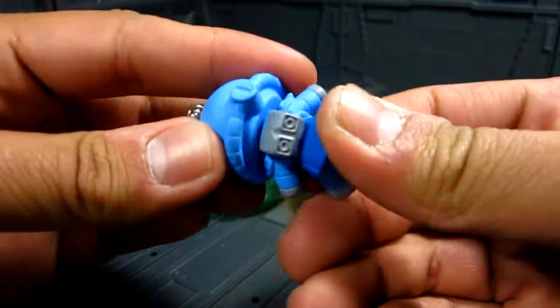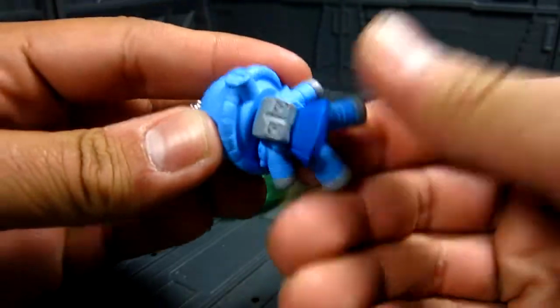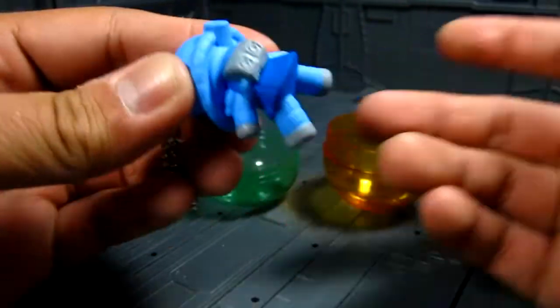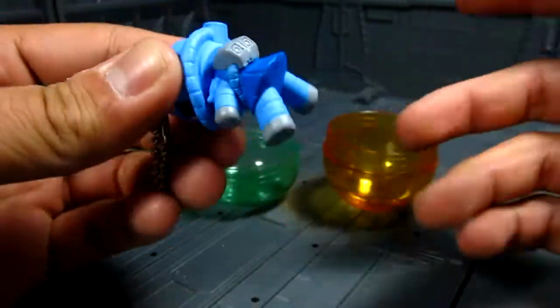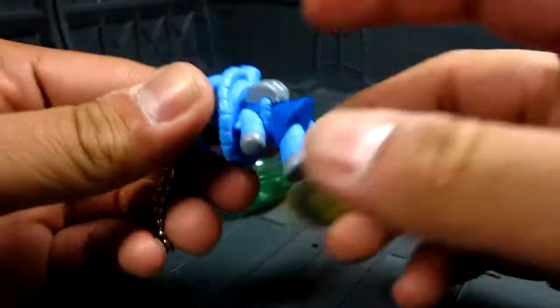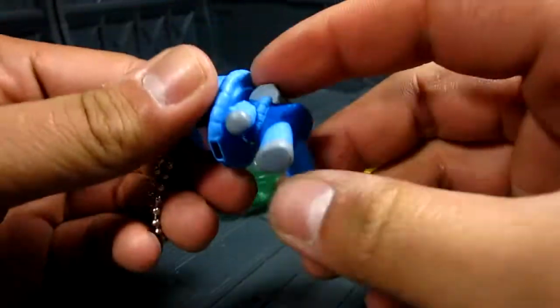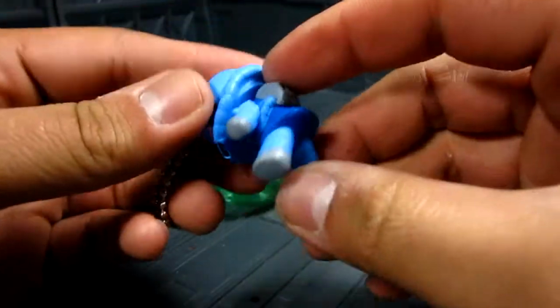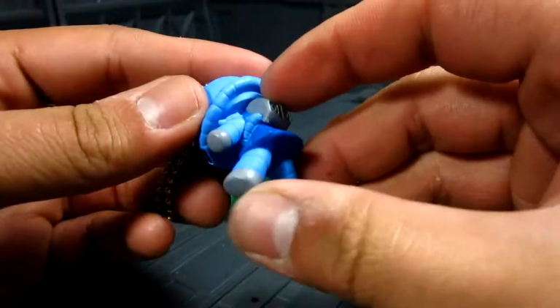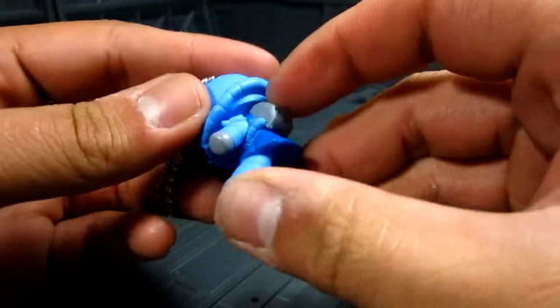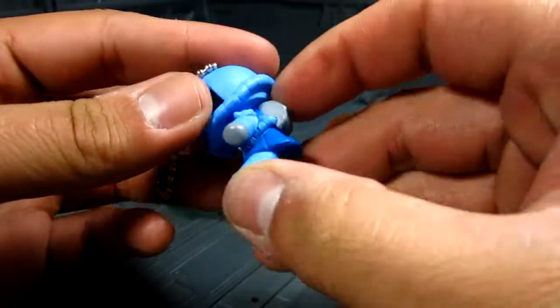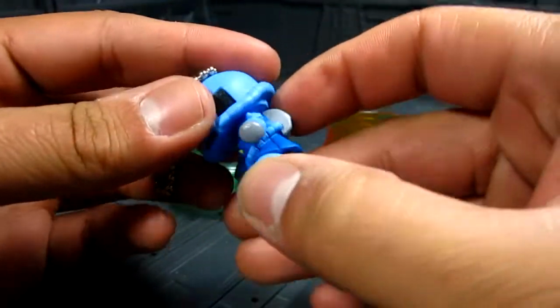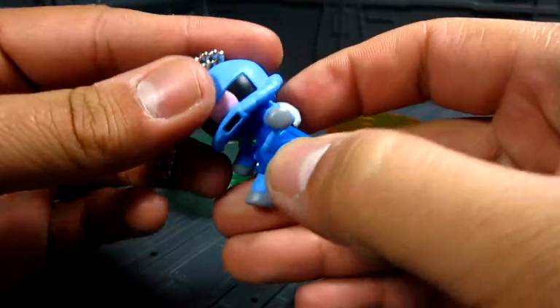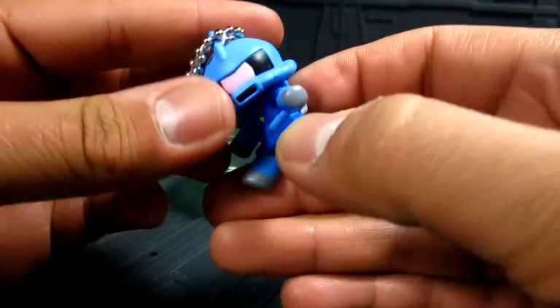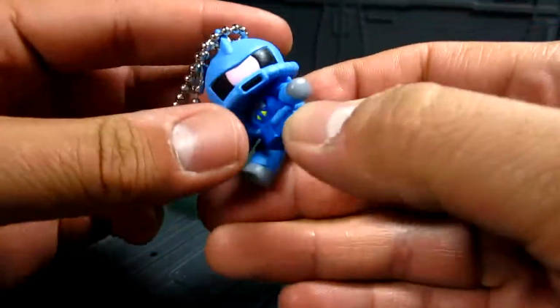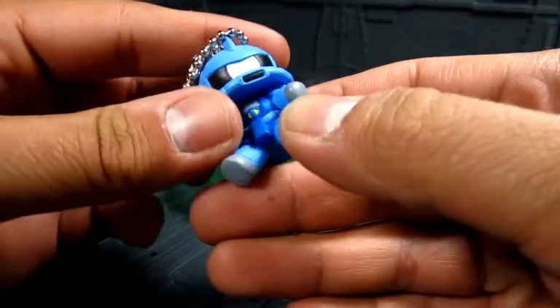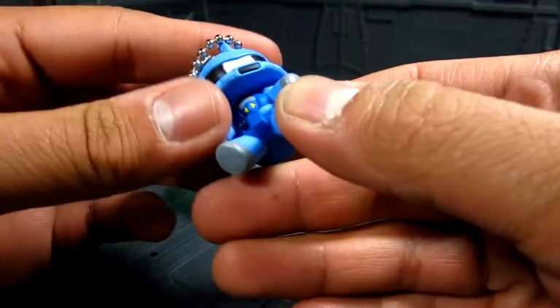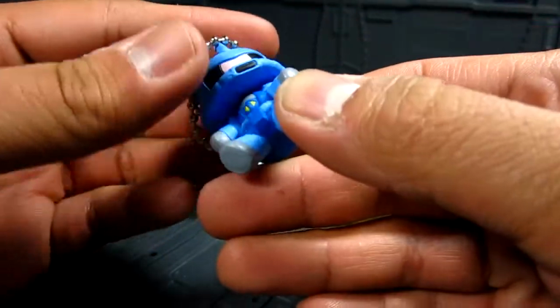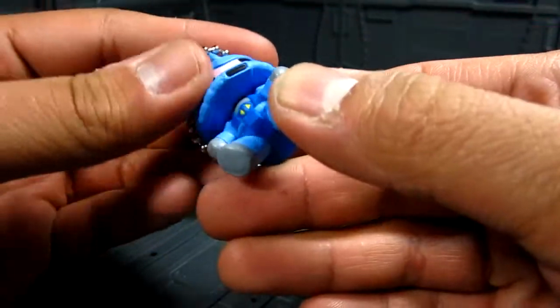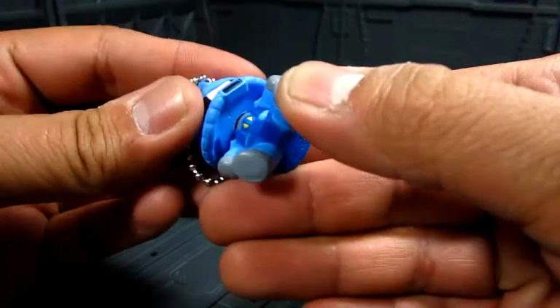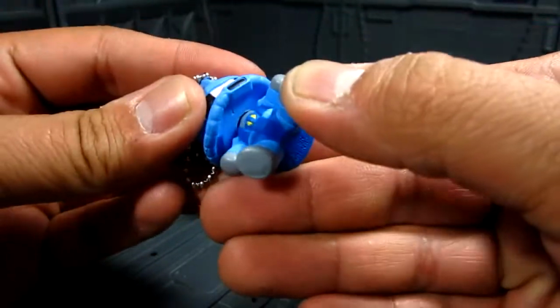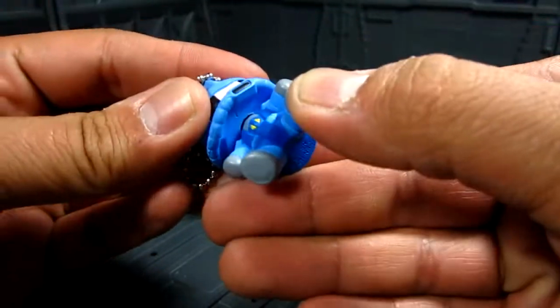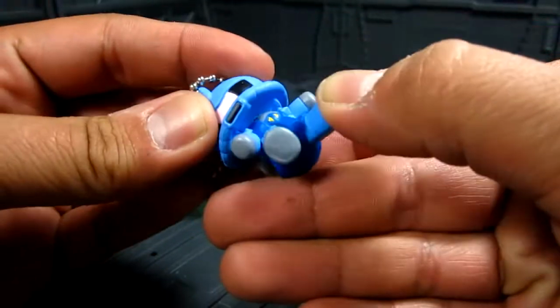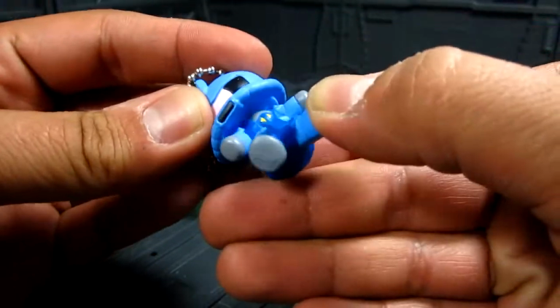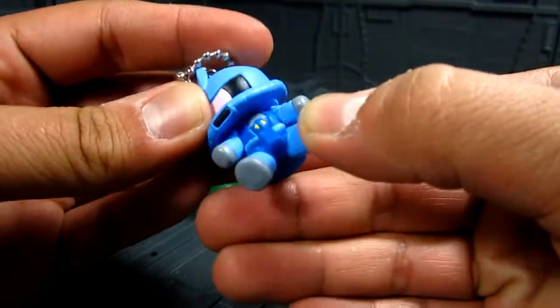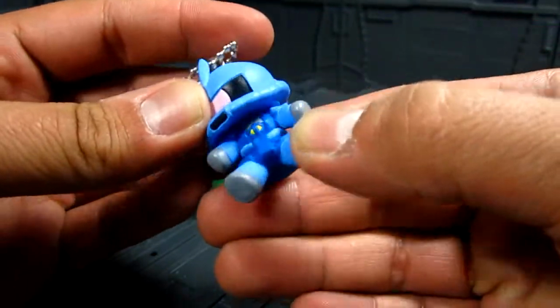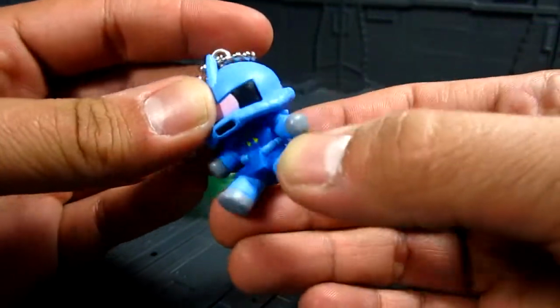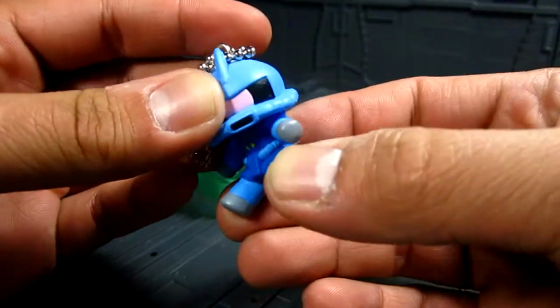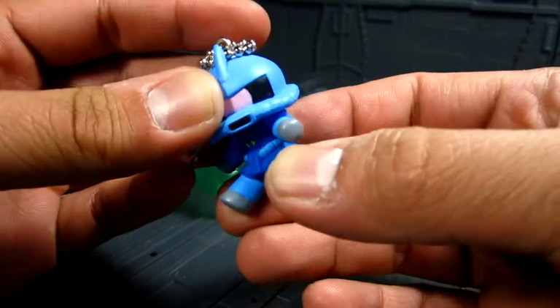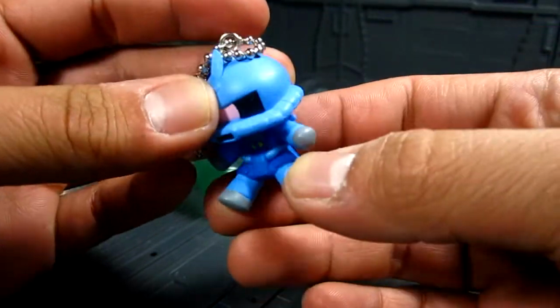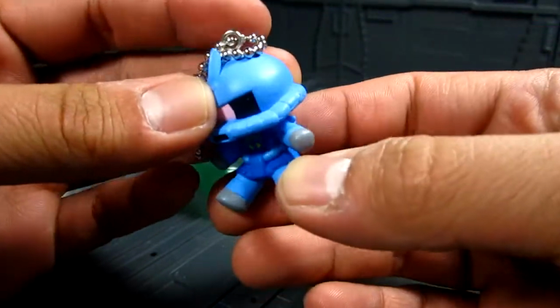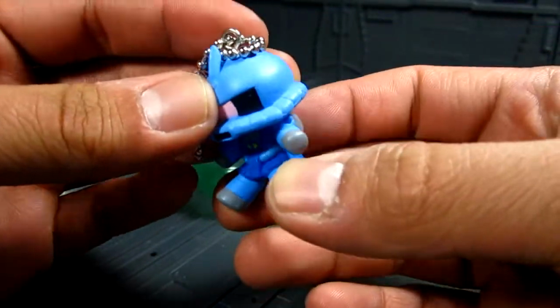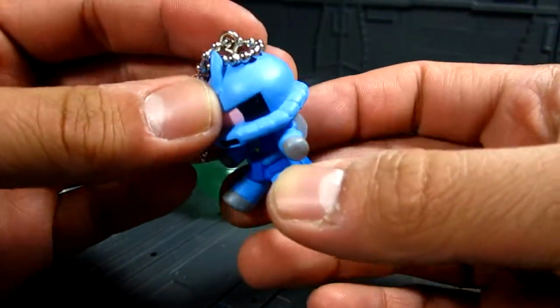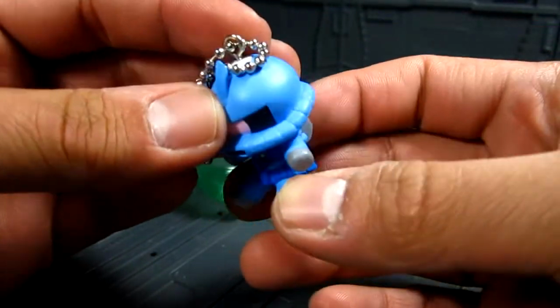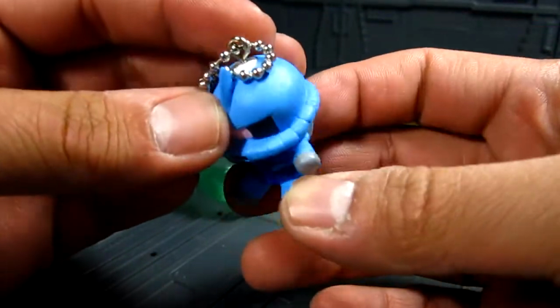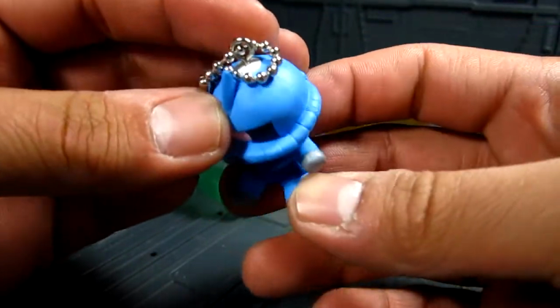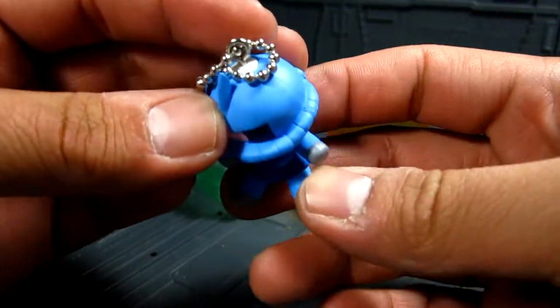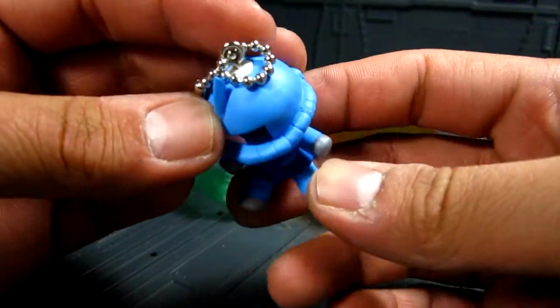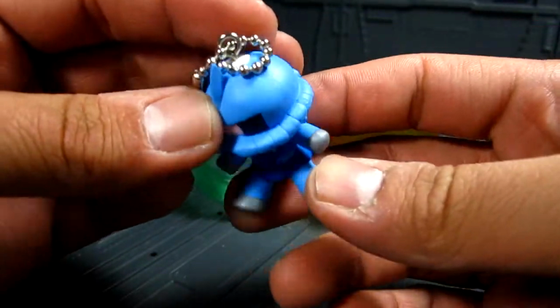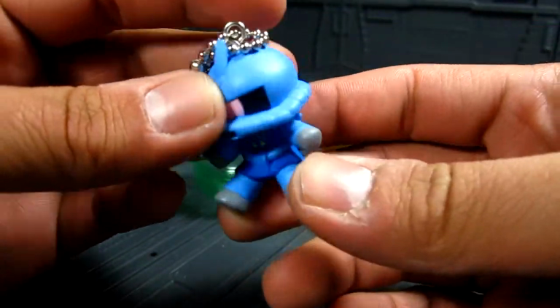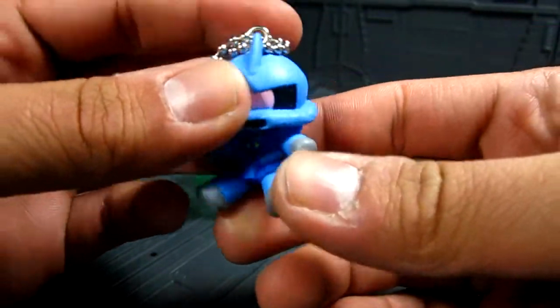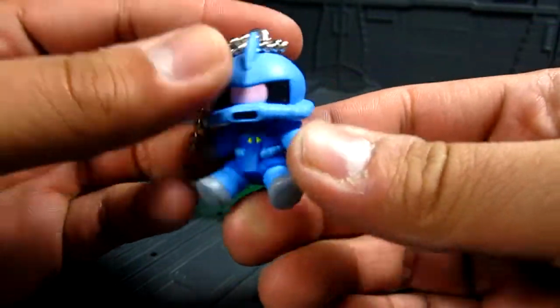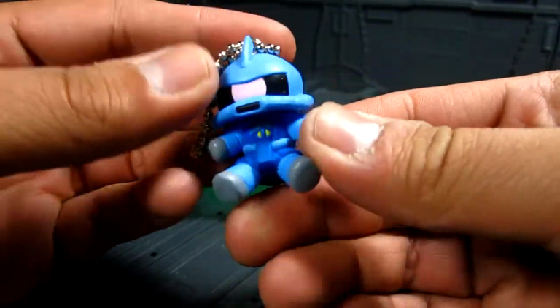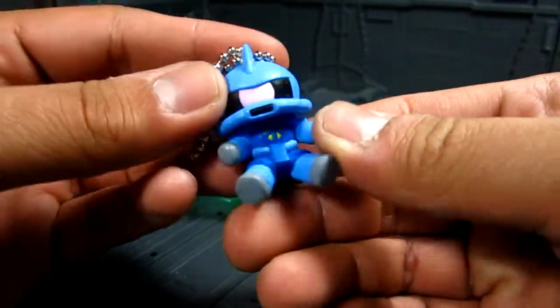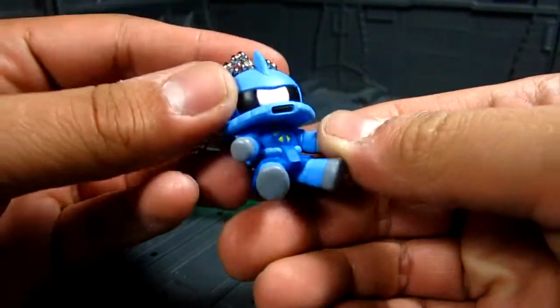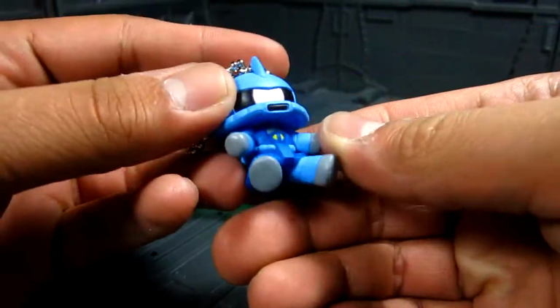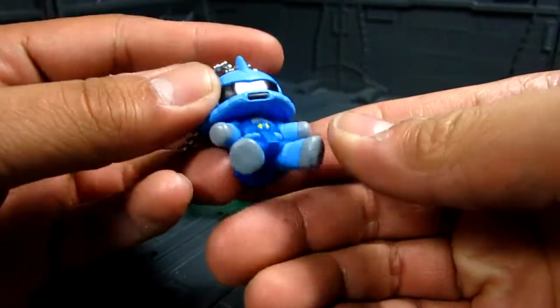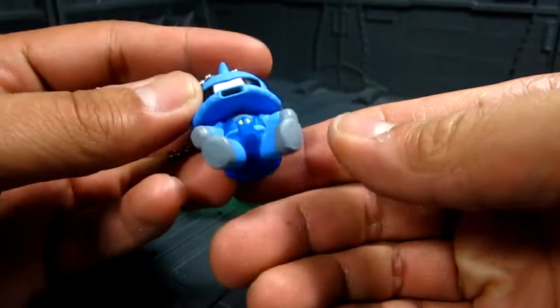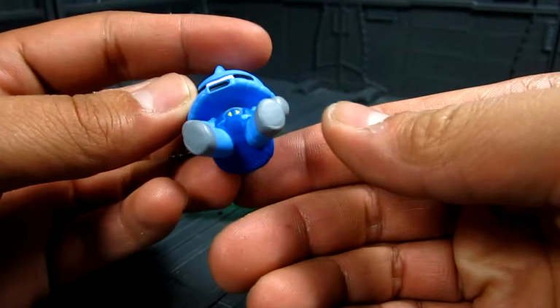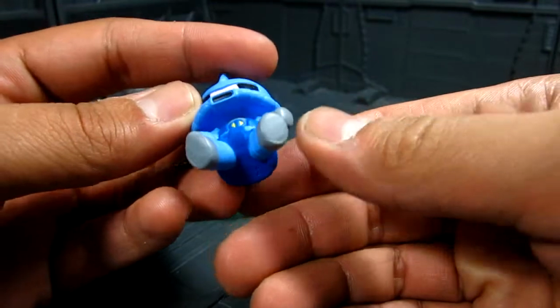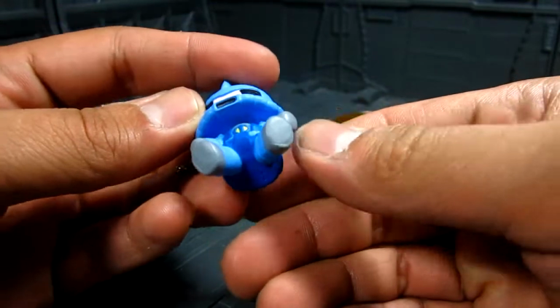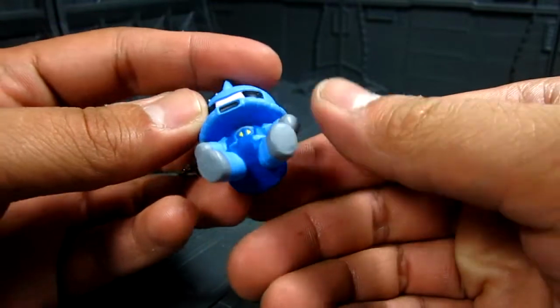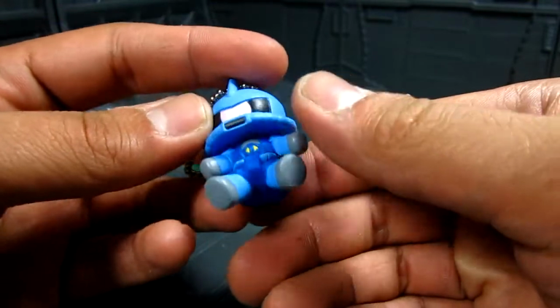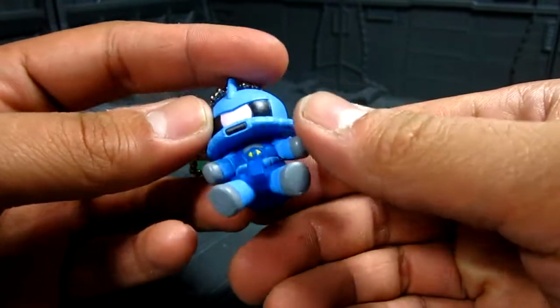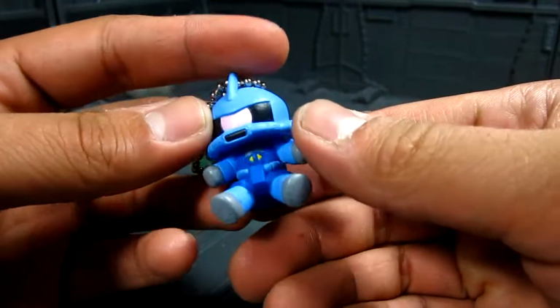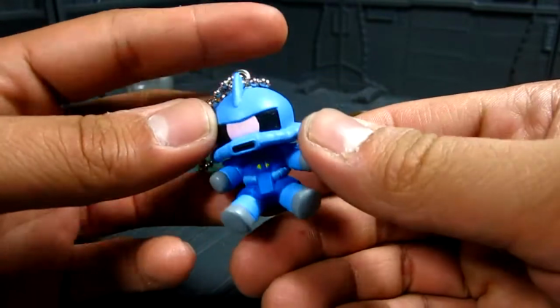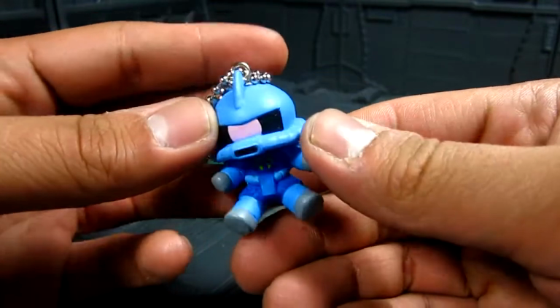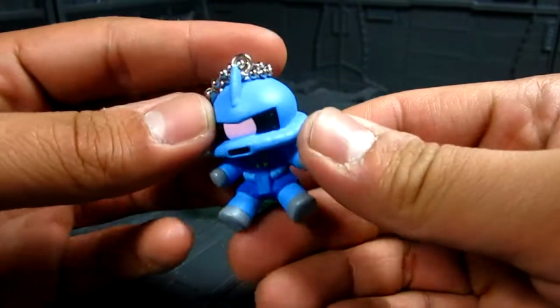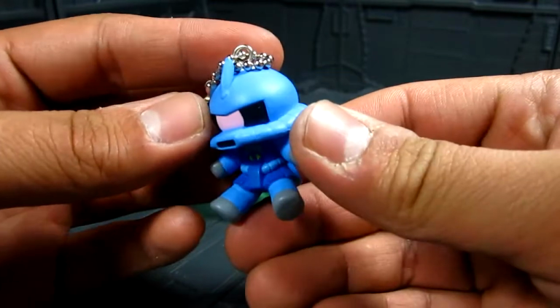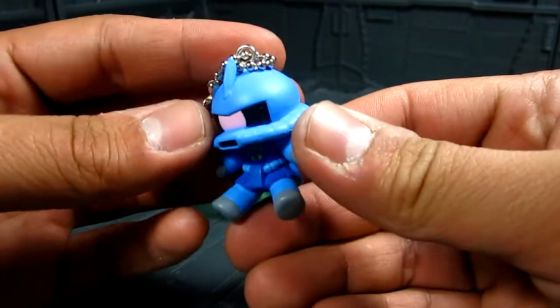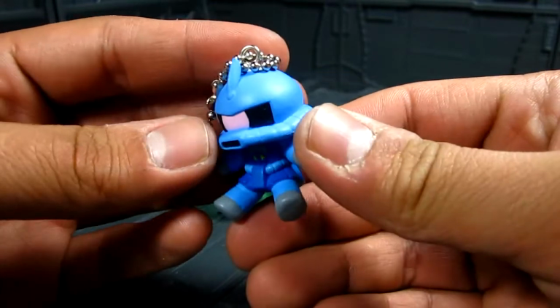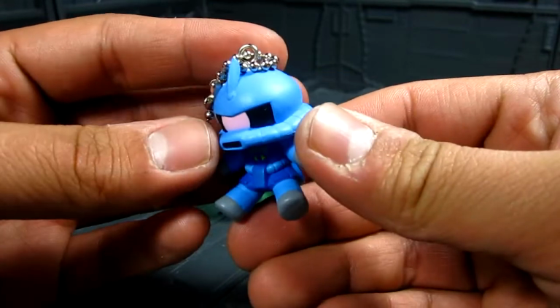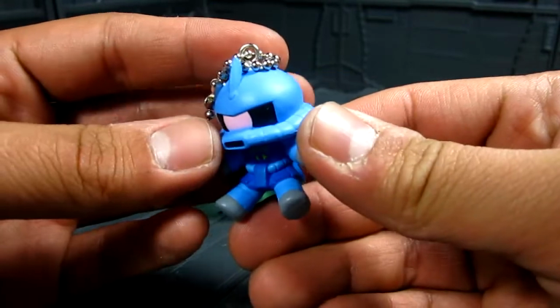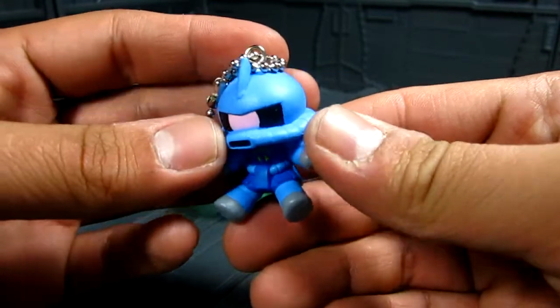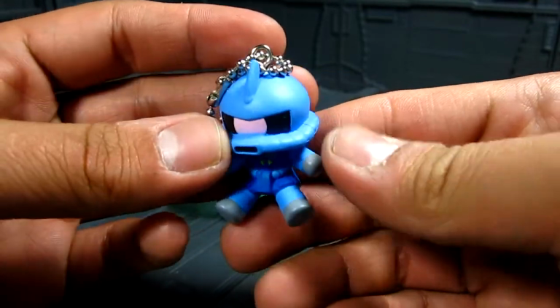I'll try popping the head out later, but probably not a good idea right now. It's really cute.